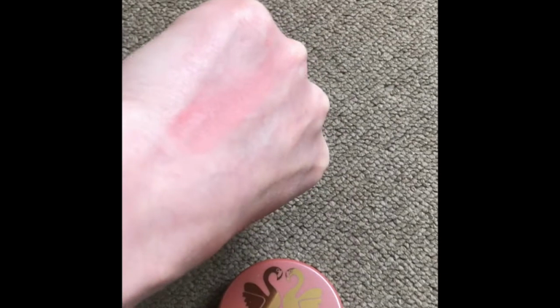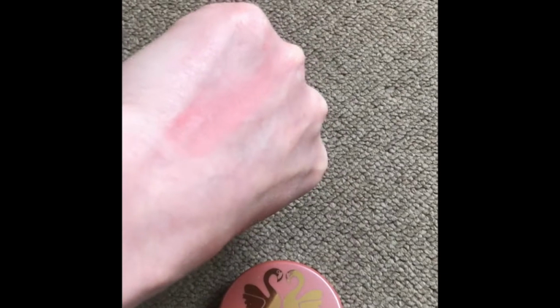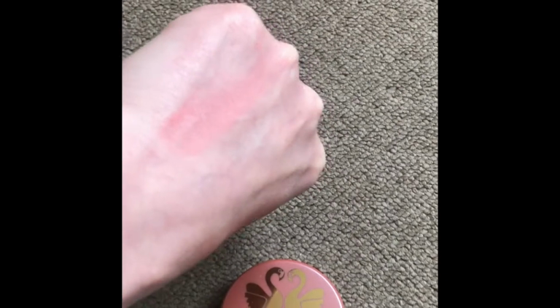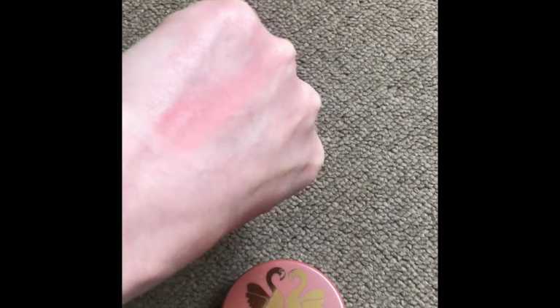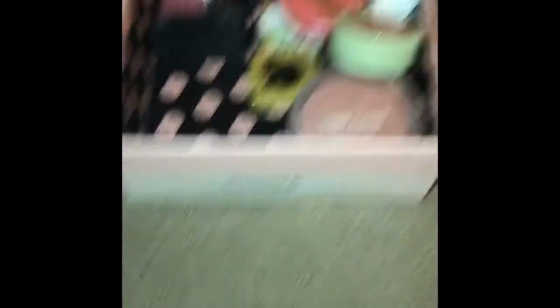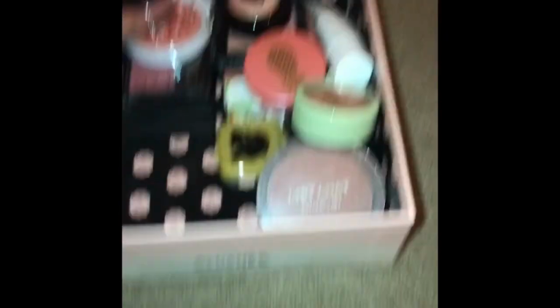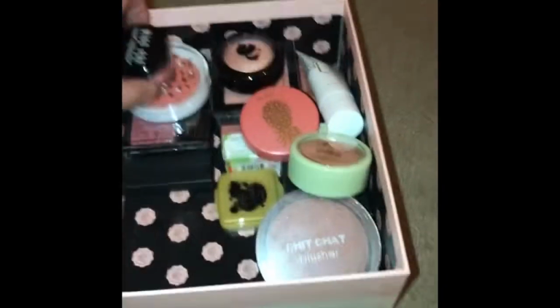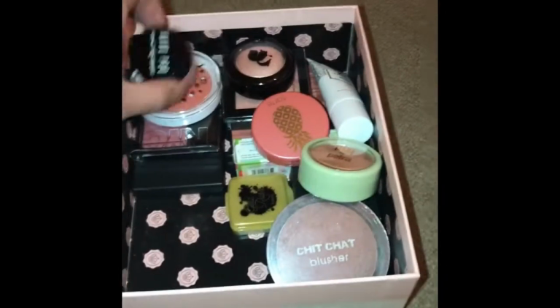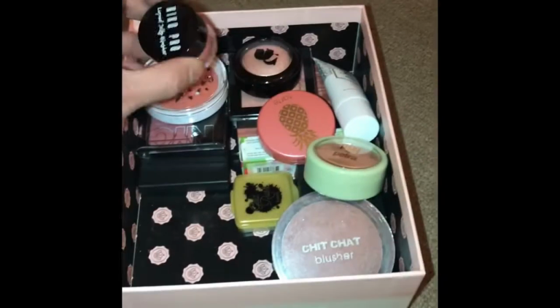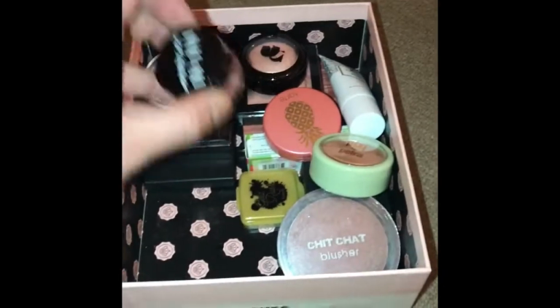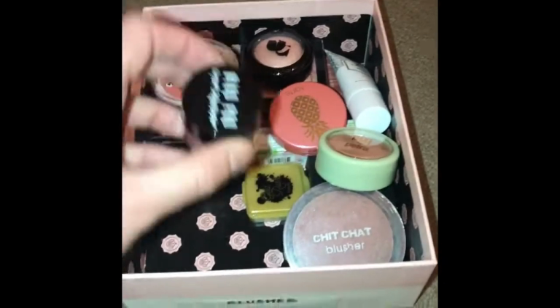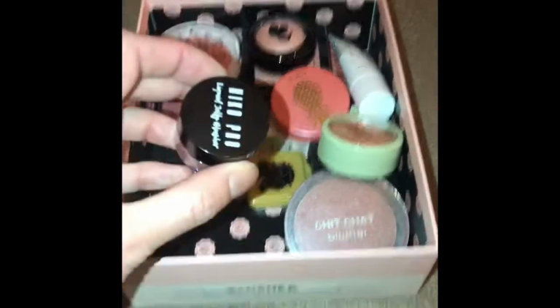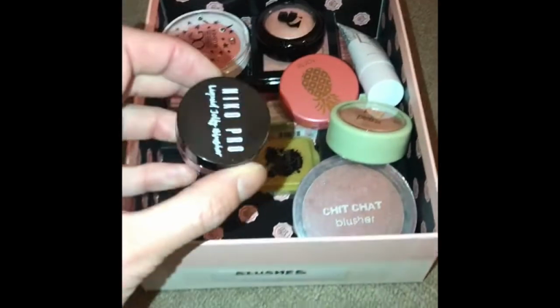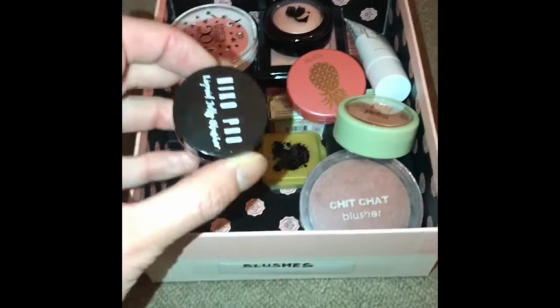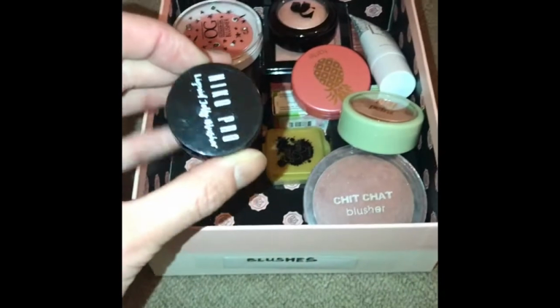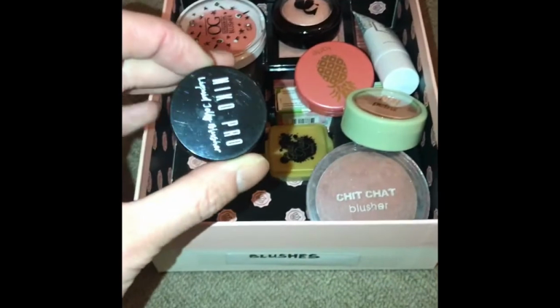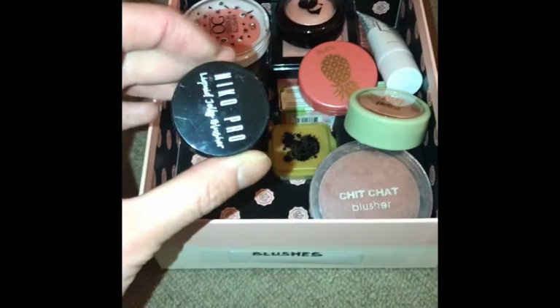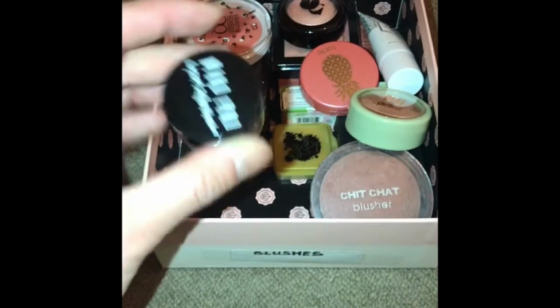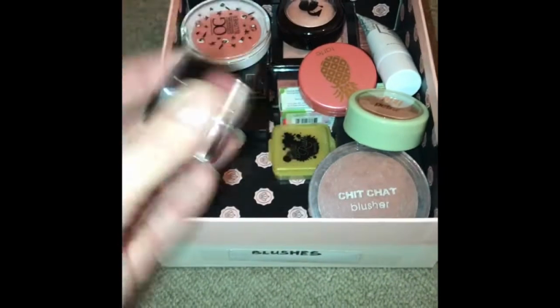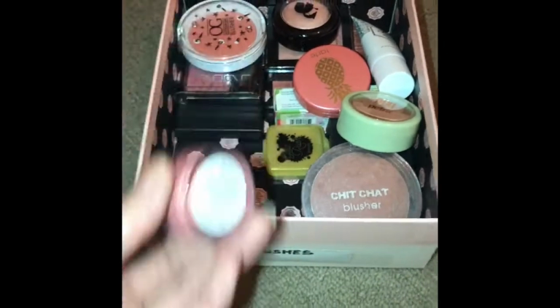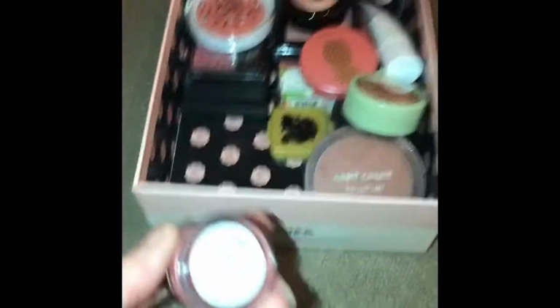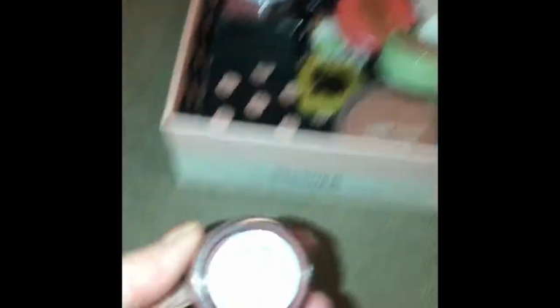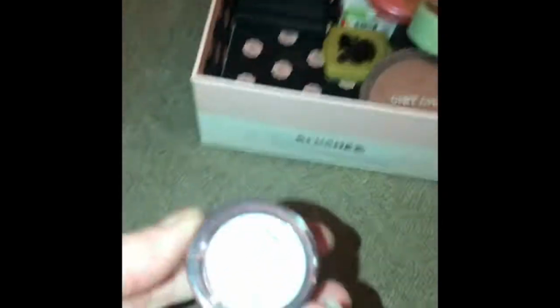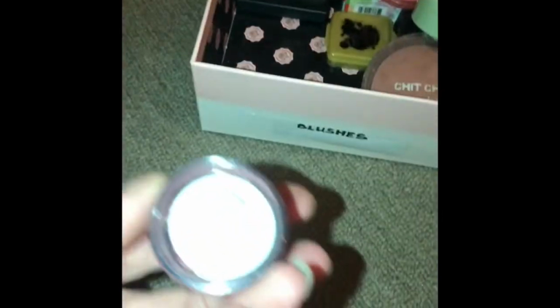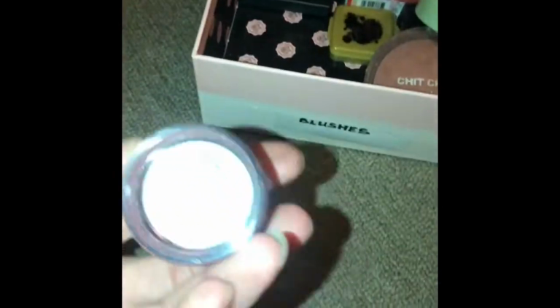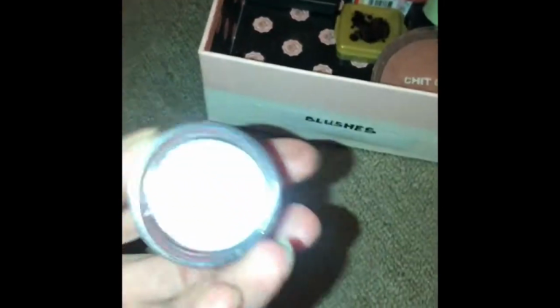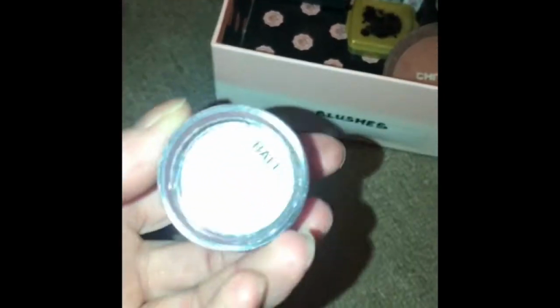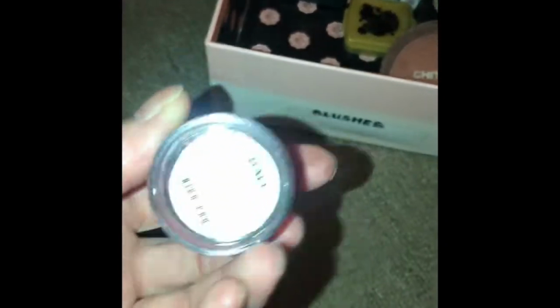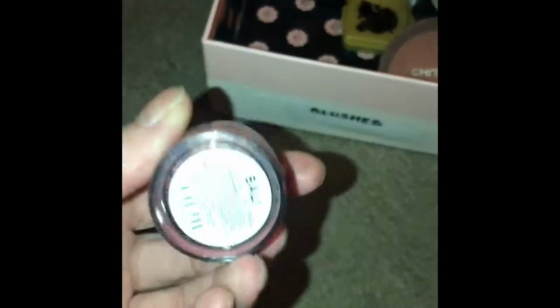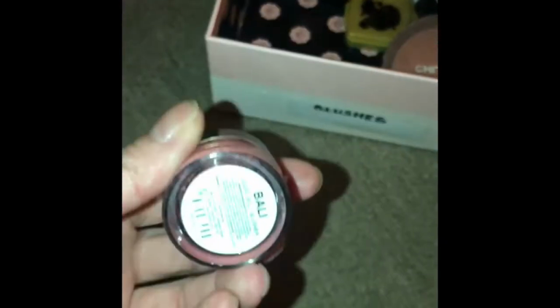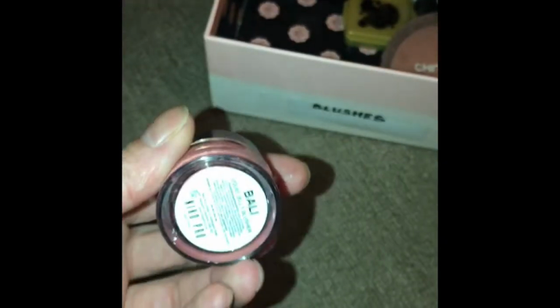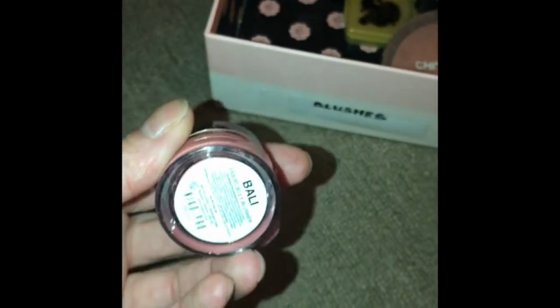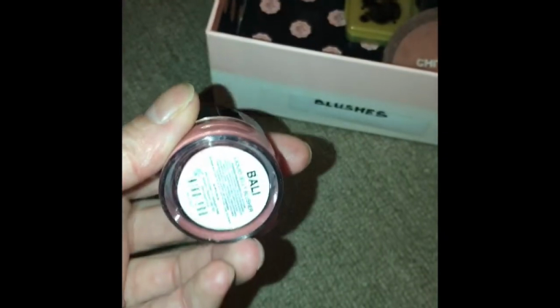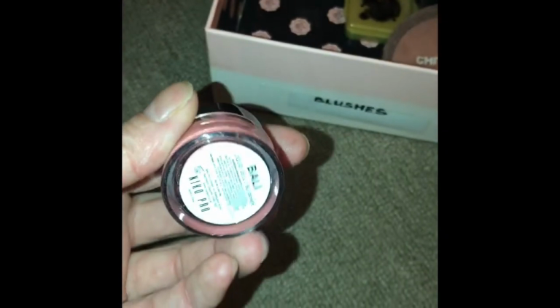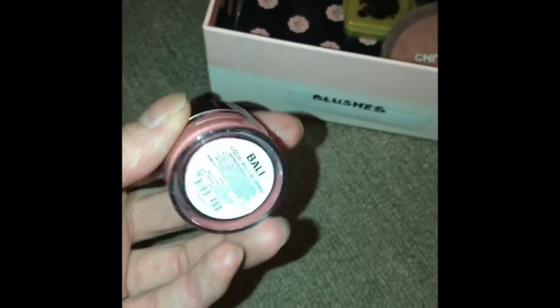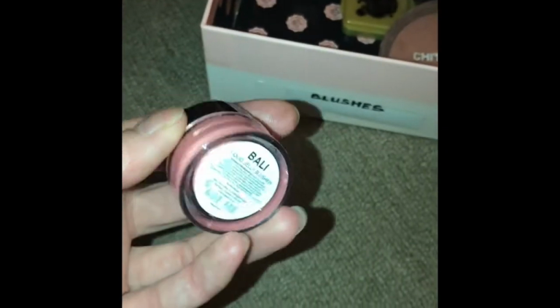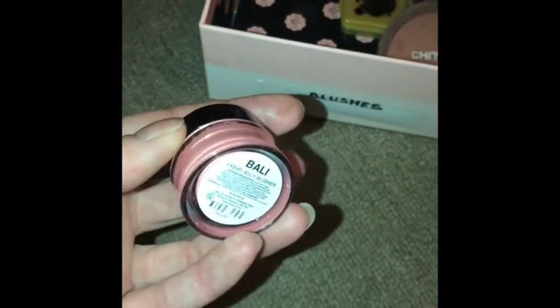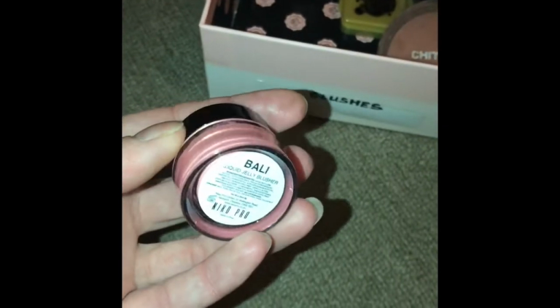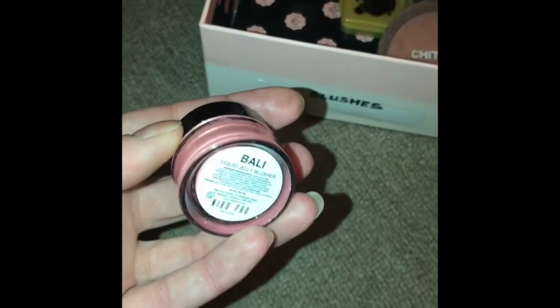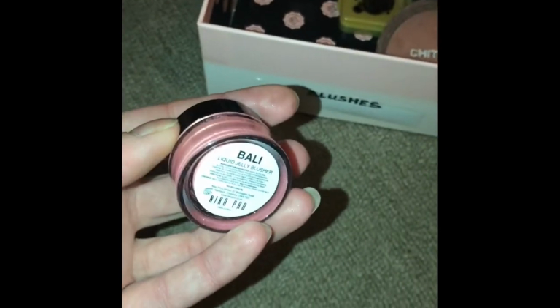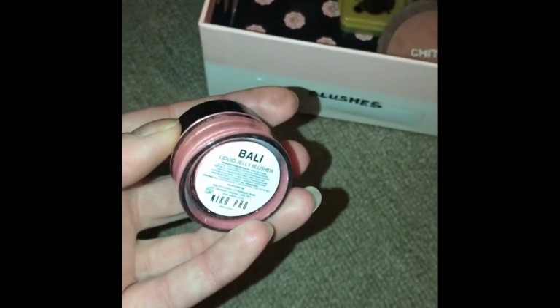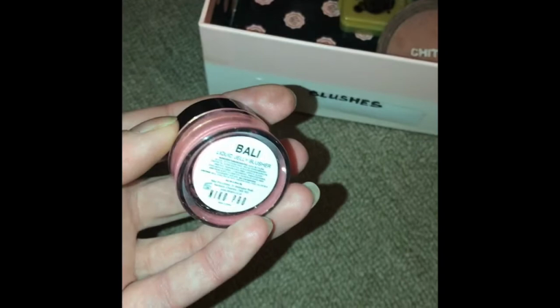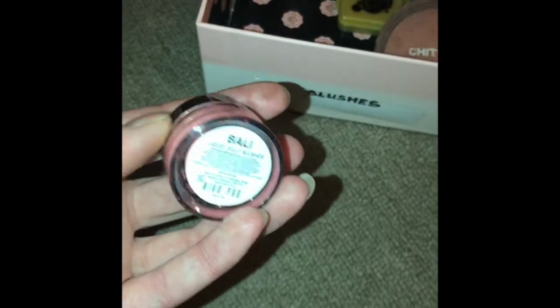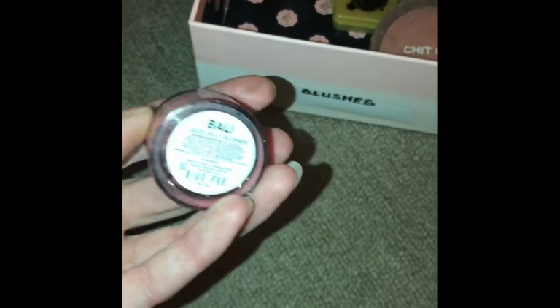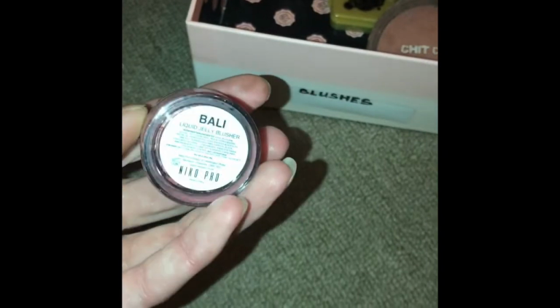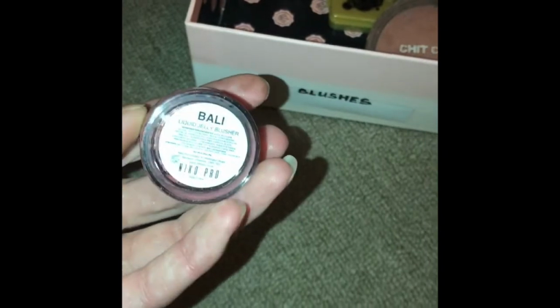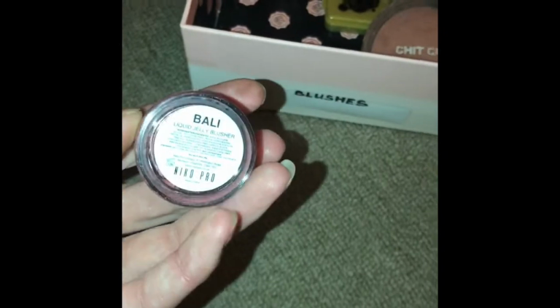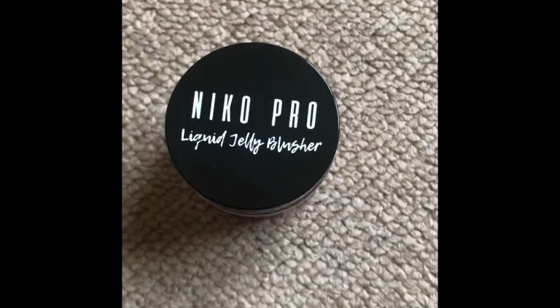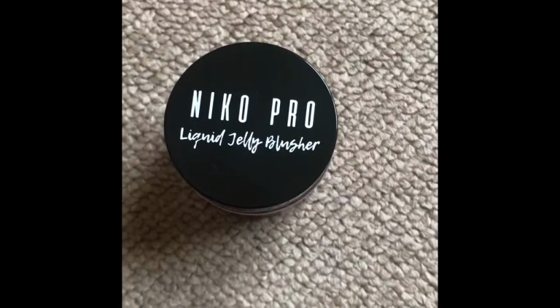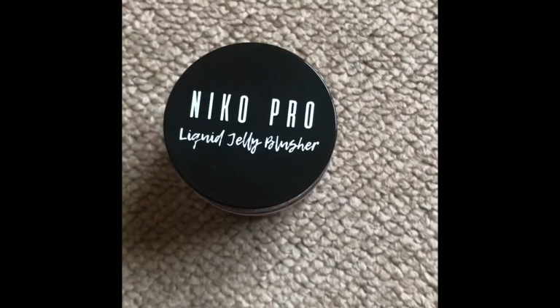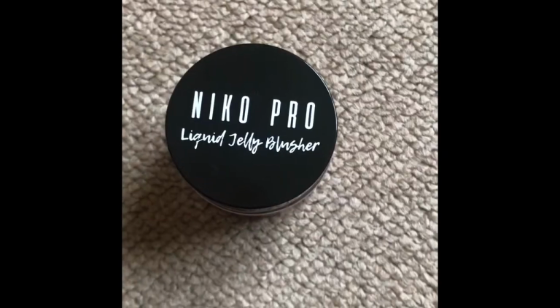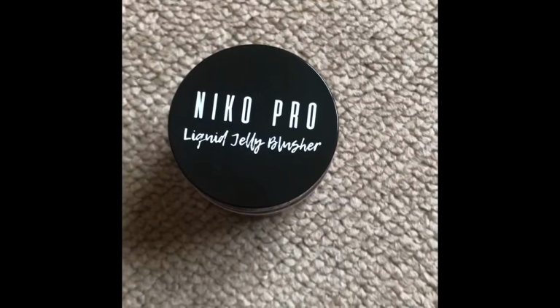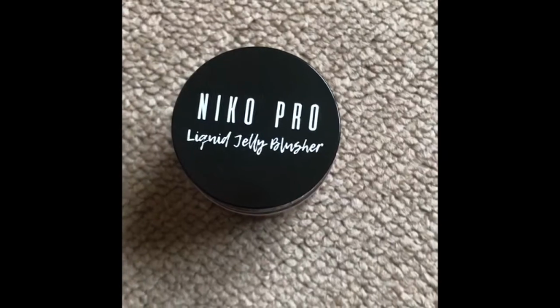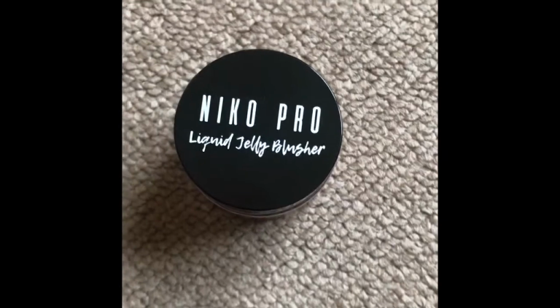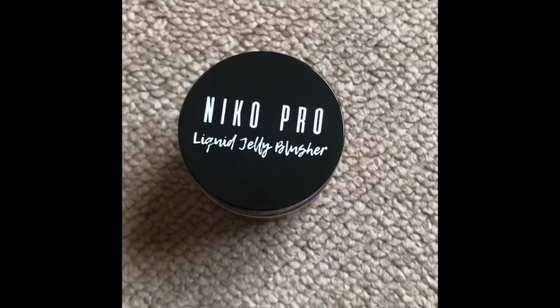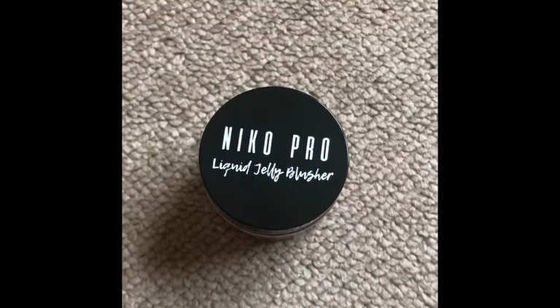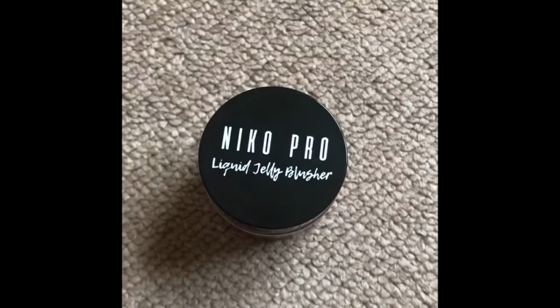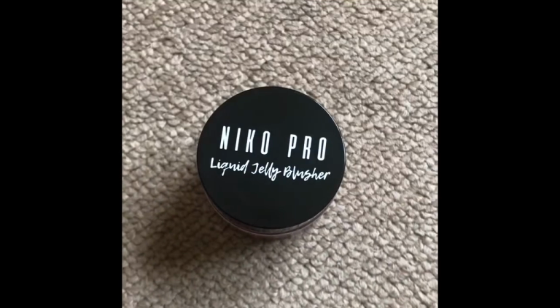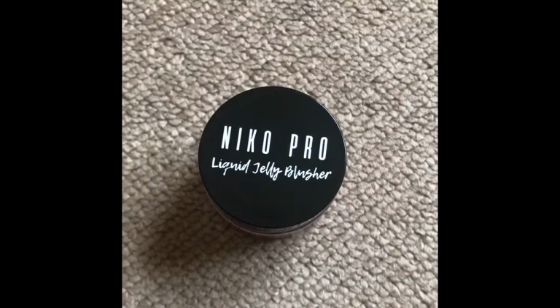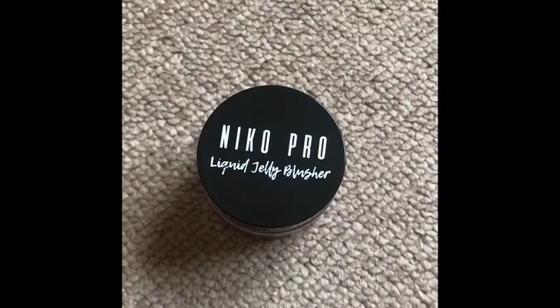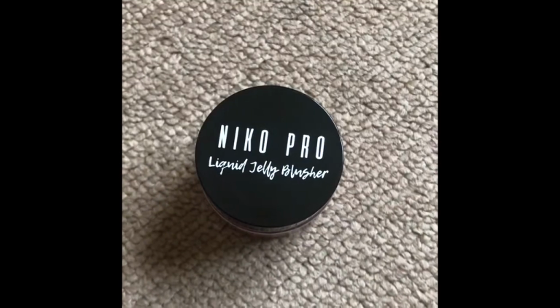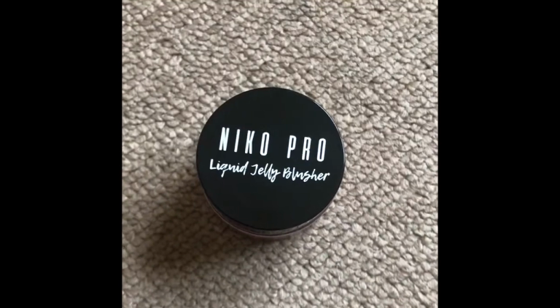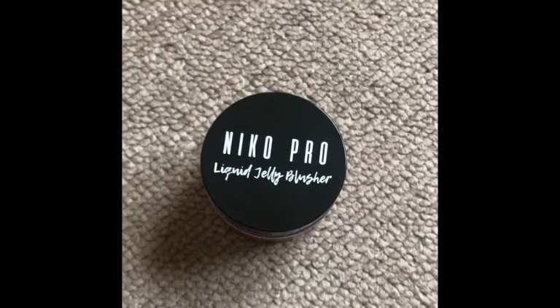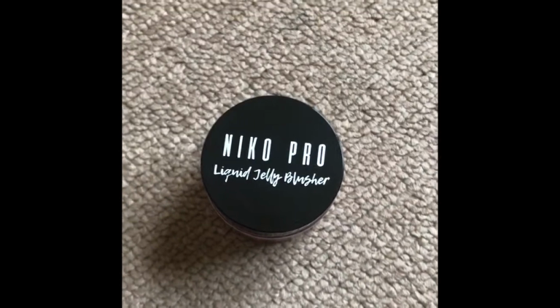This next one is a liquid jelly blusher. It's by Niko Pro and it's in the shade Bally.